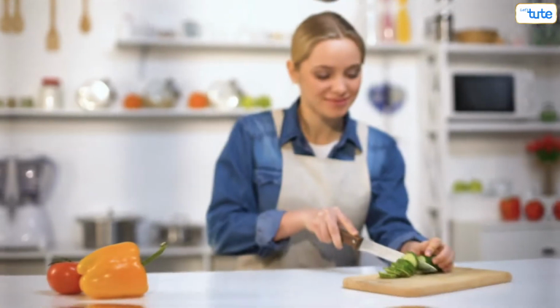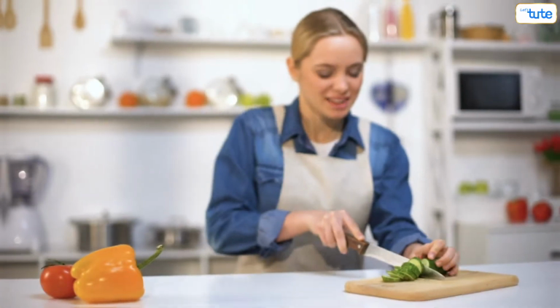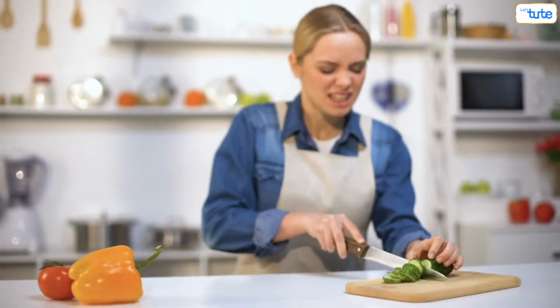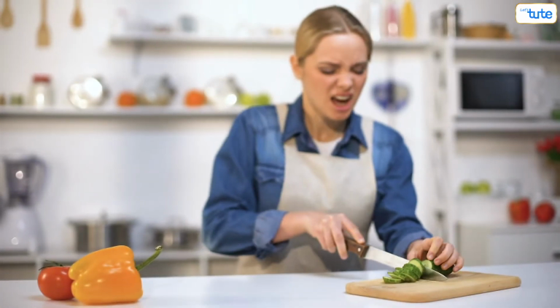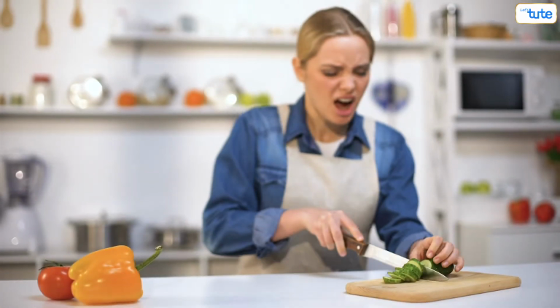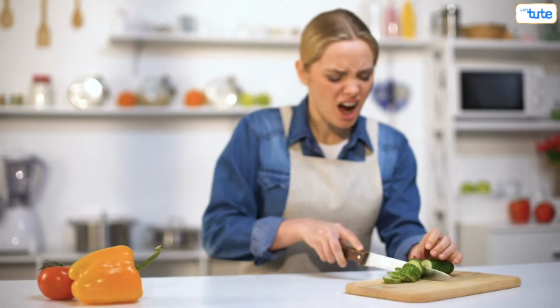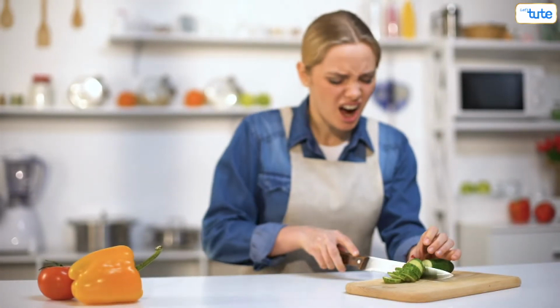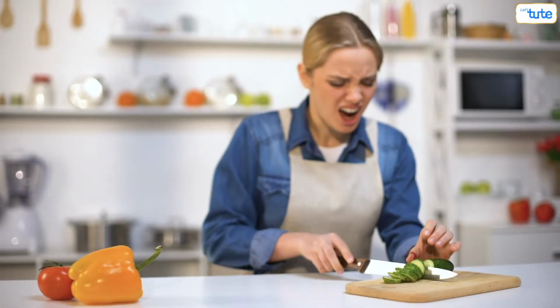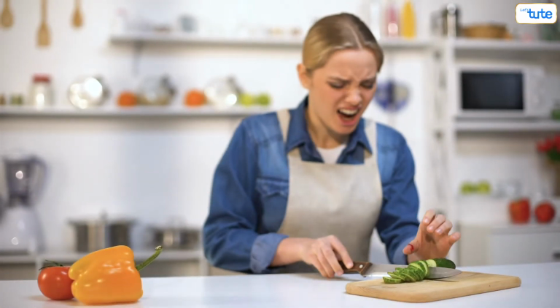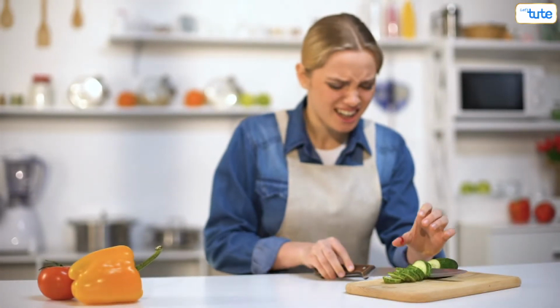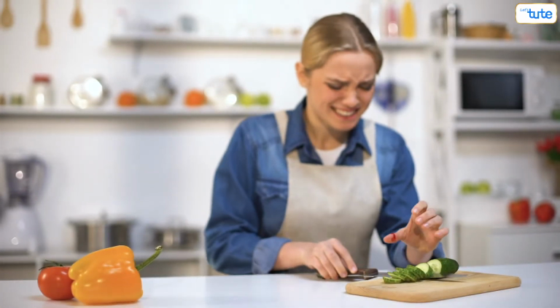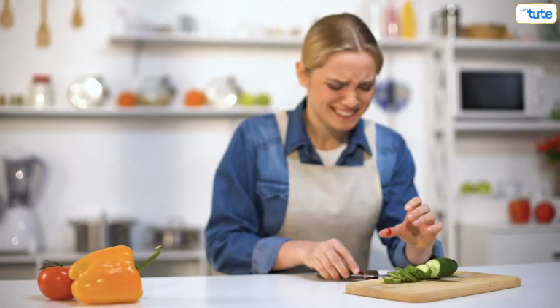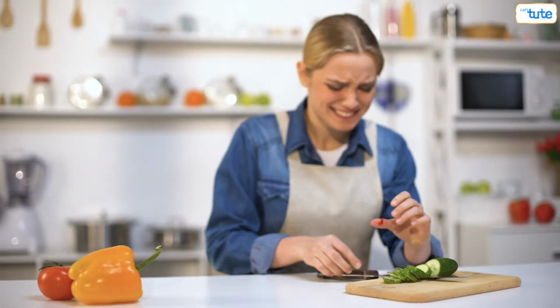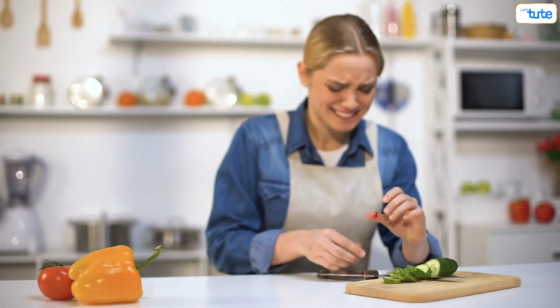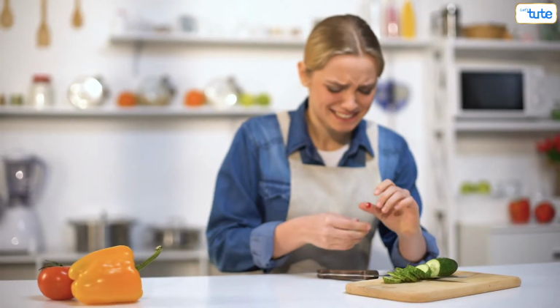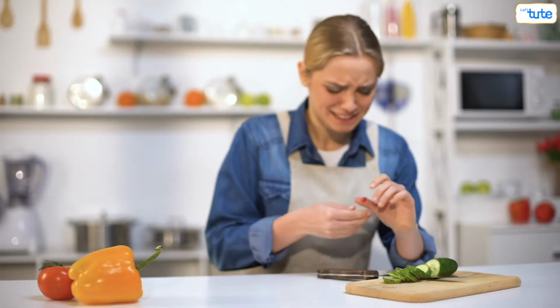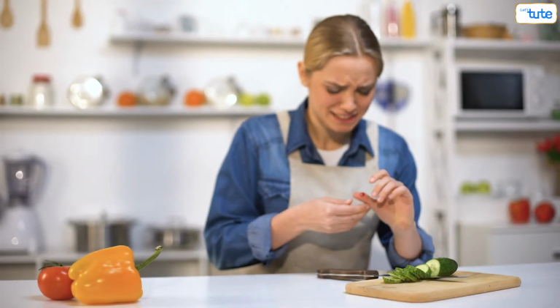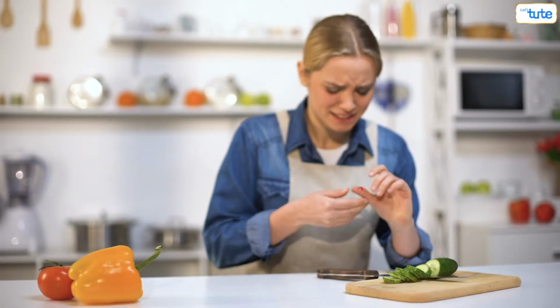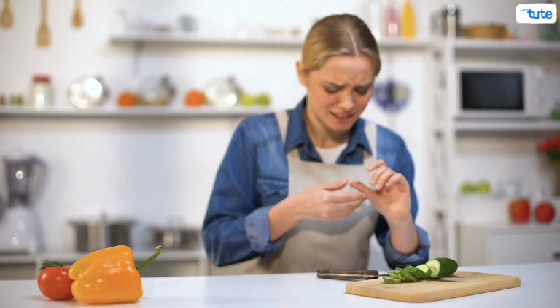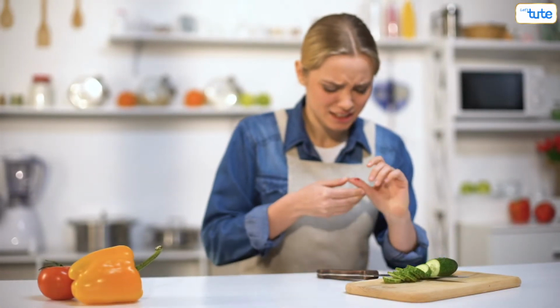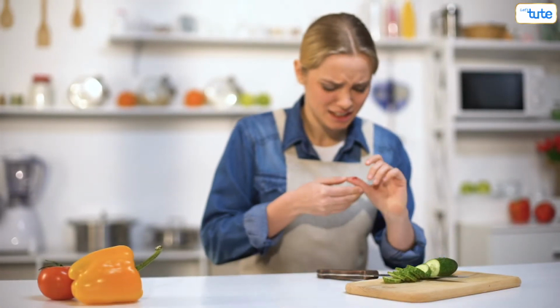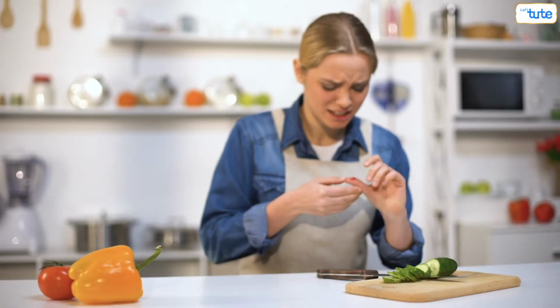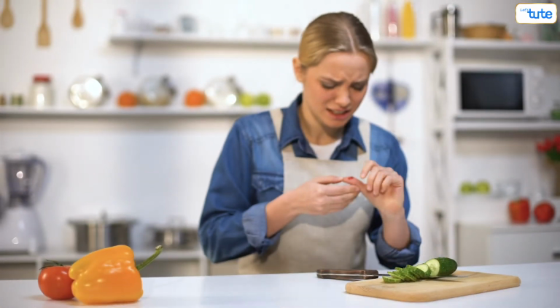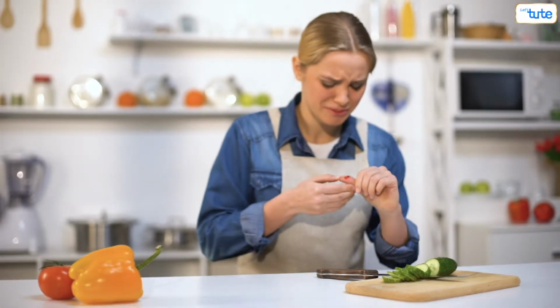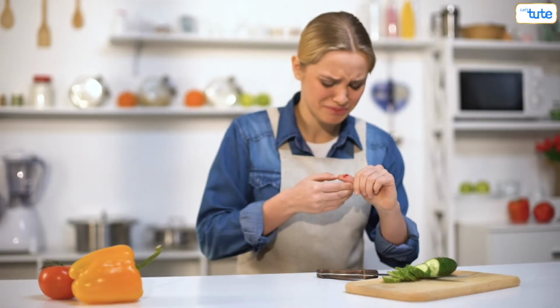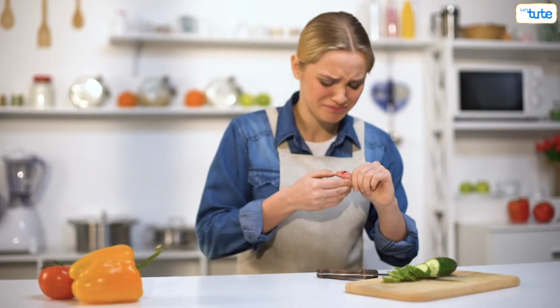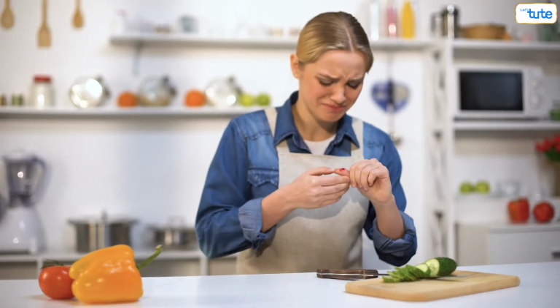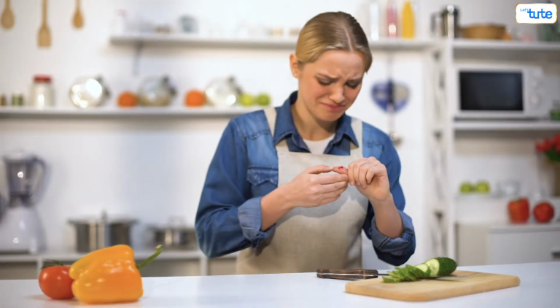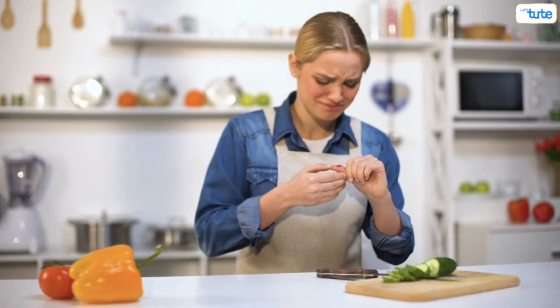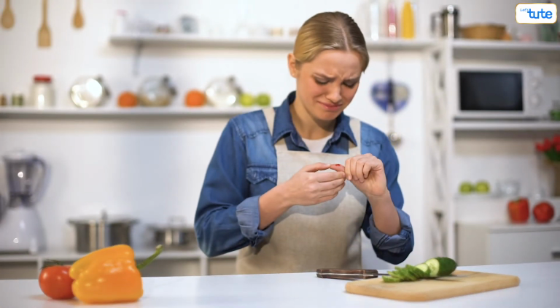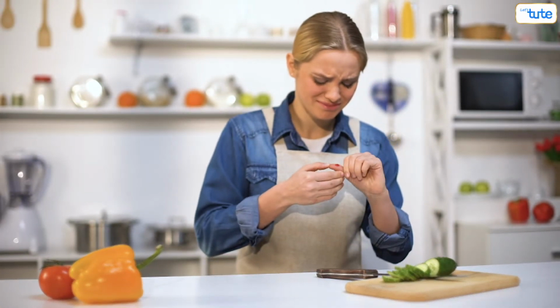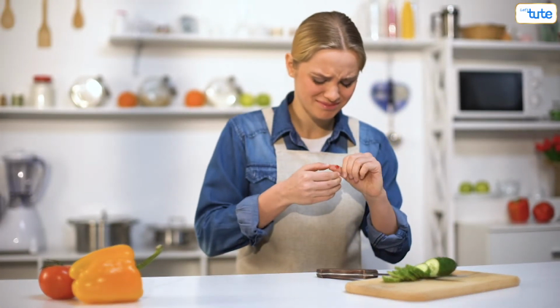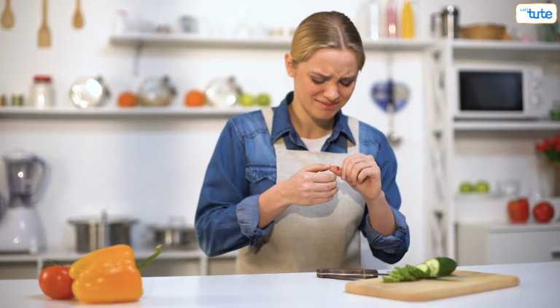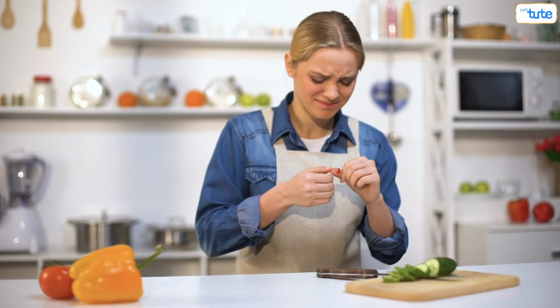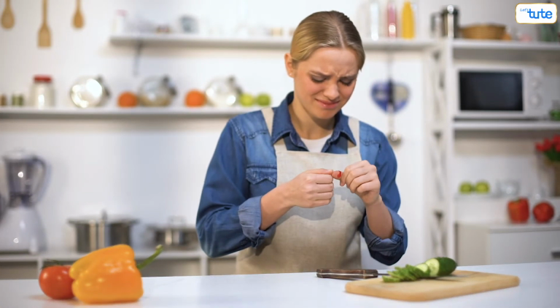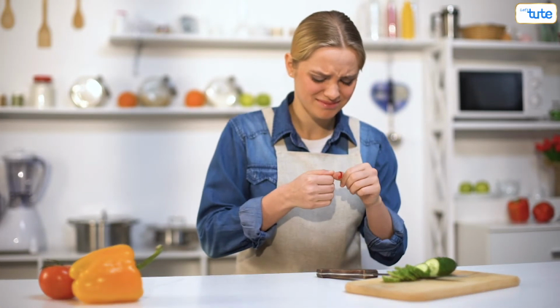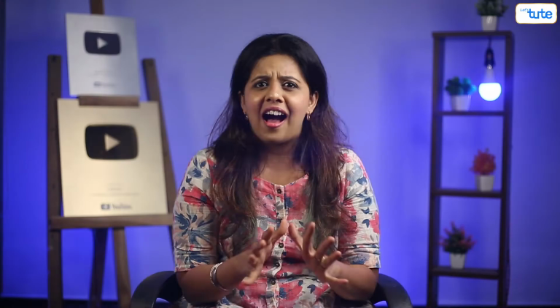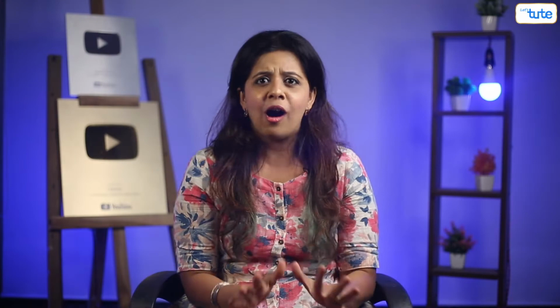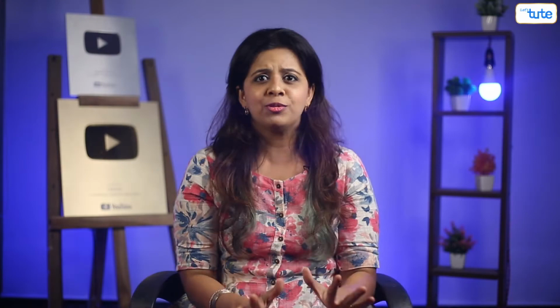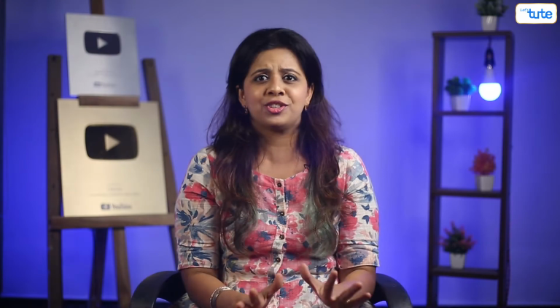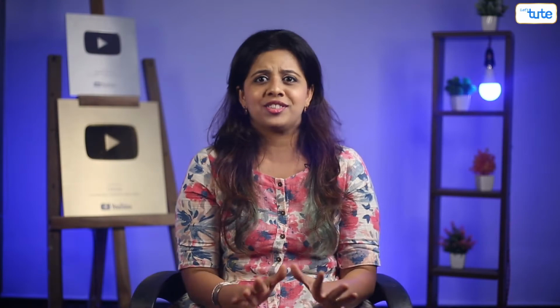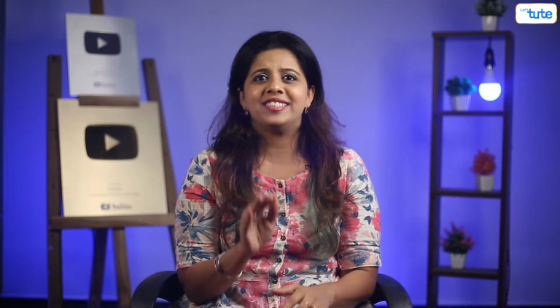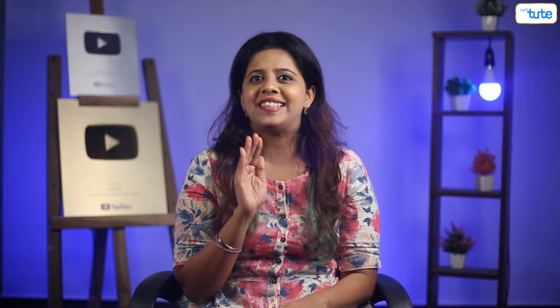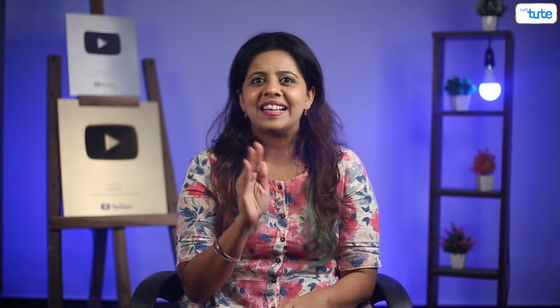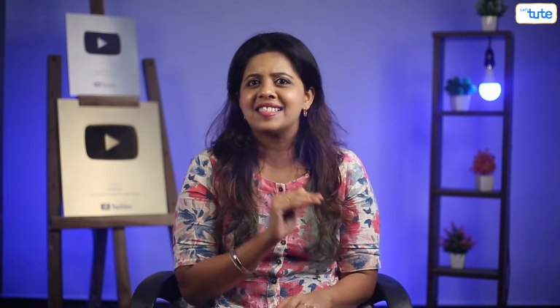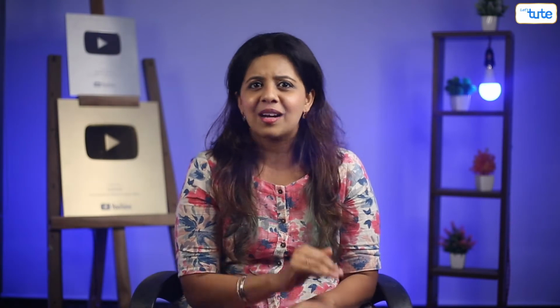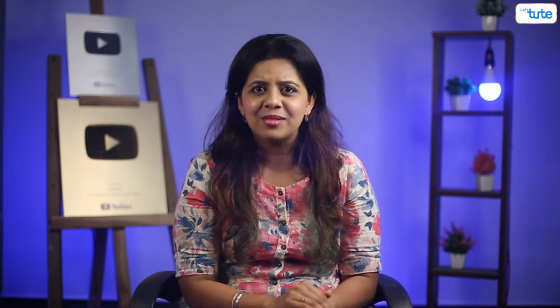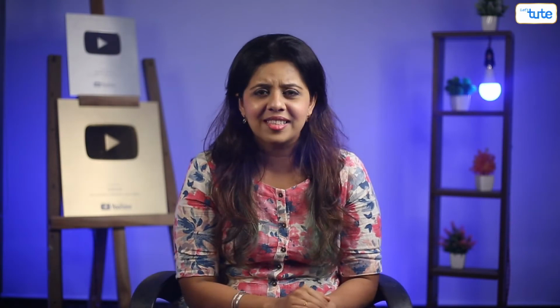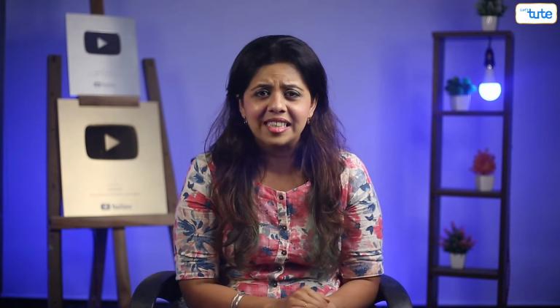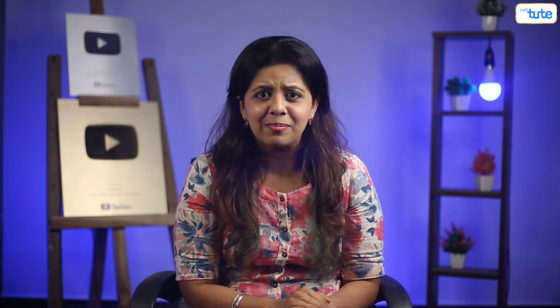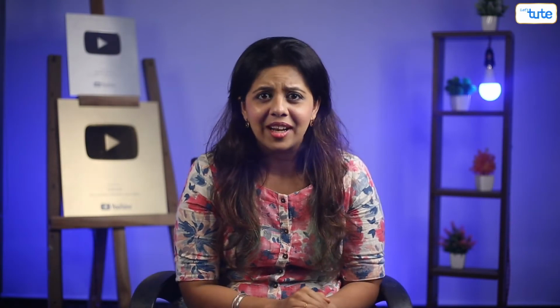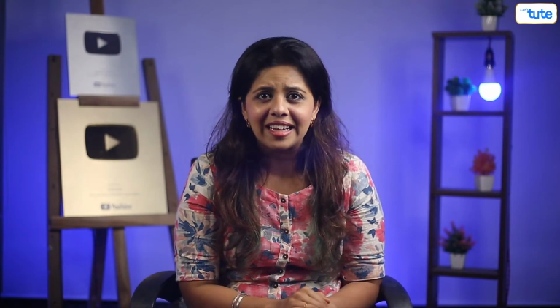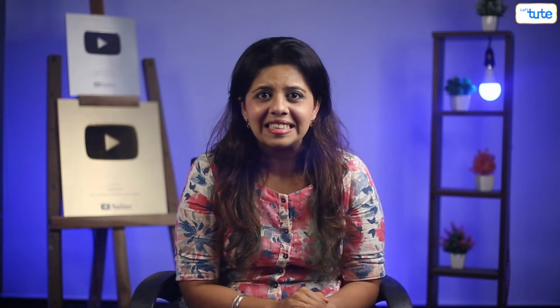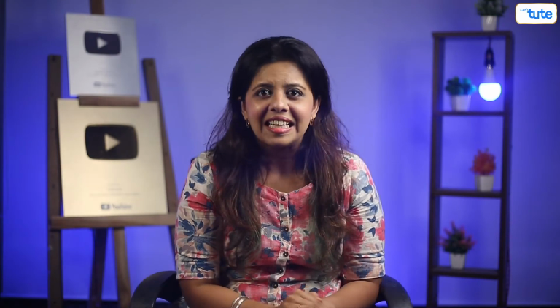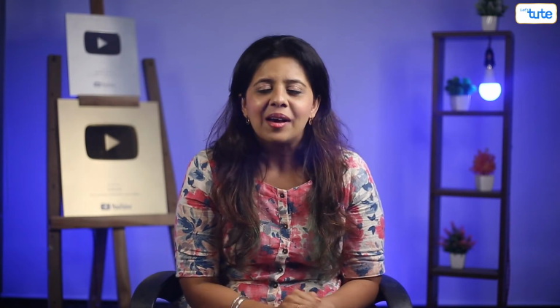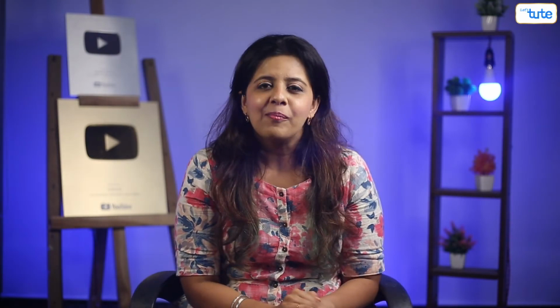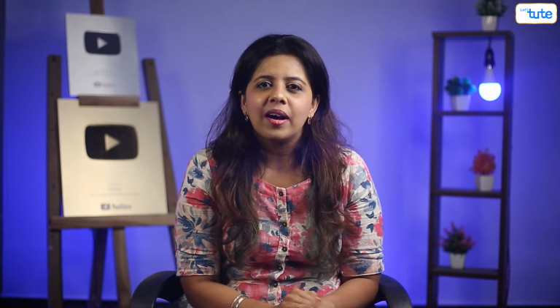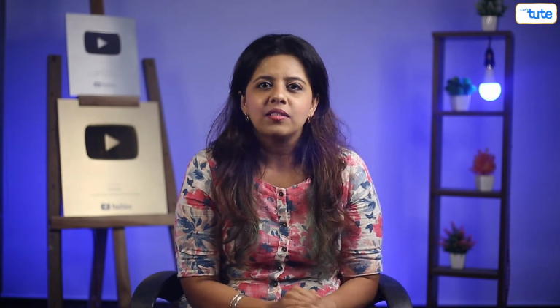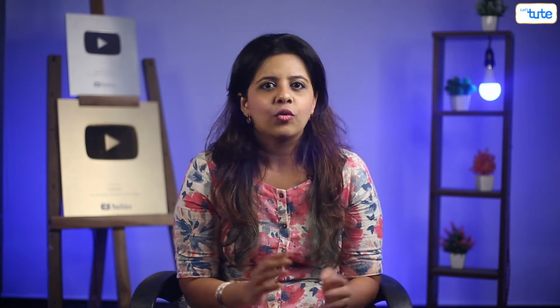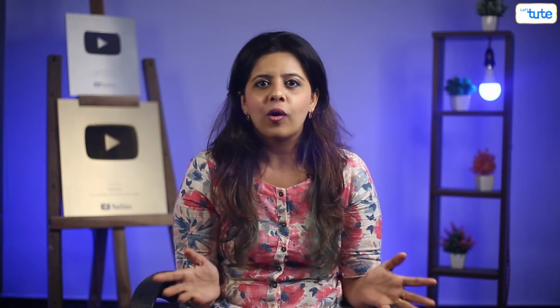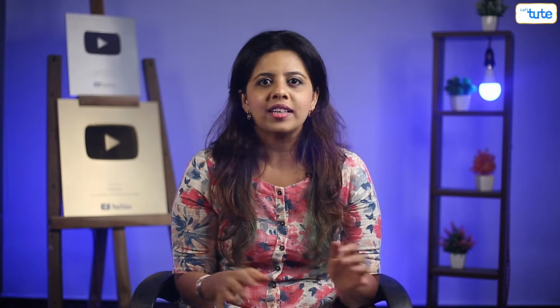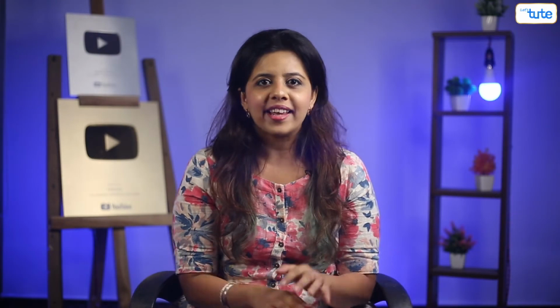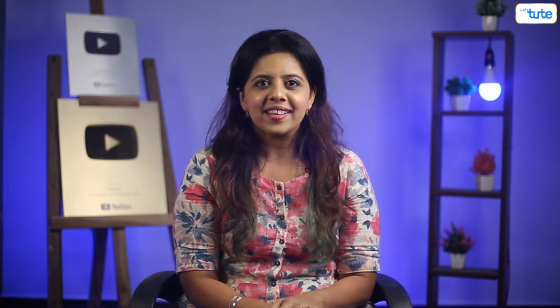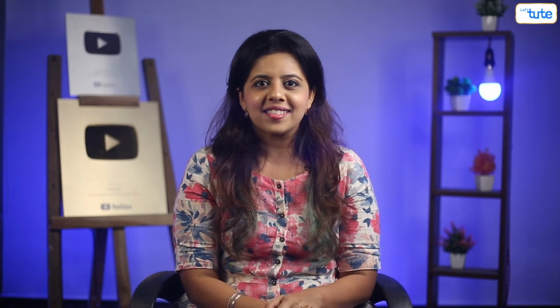Say you've cut your finger and the cut caused a rupture in the blood vessels. That sounds deep, but what next?